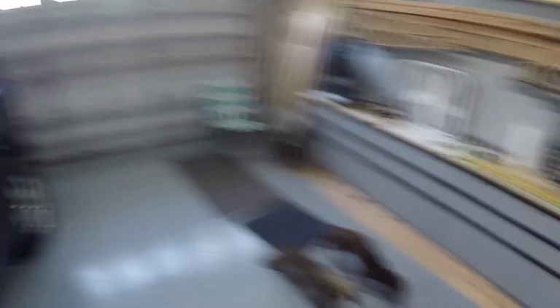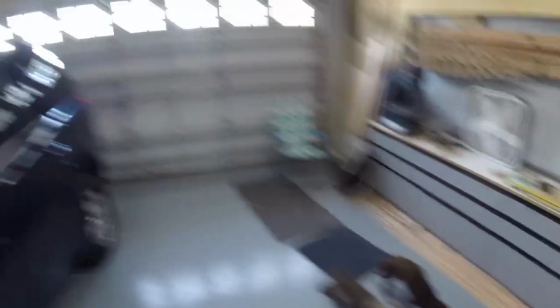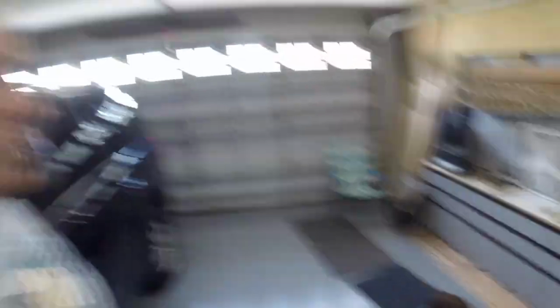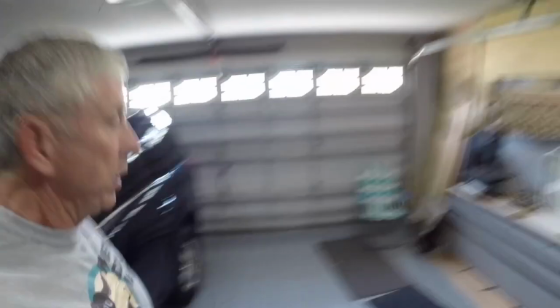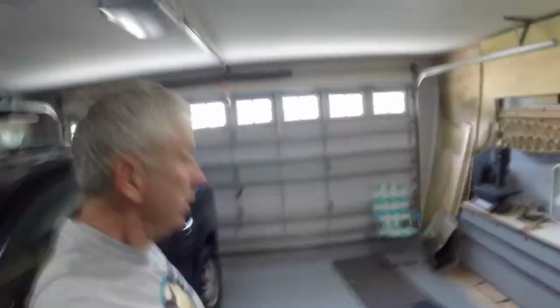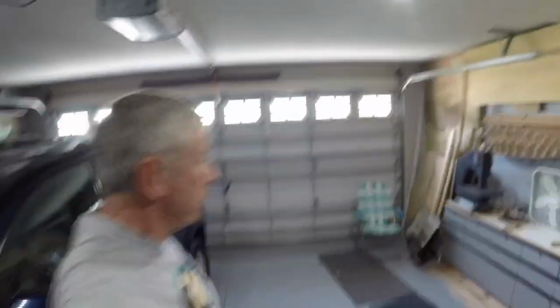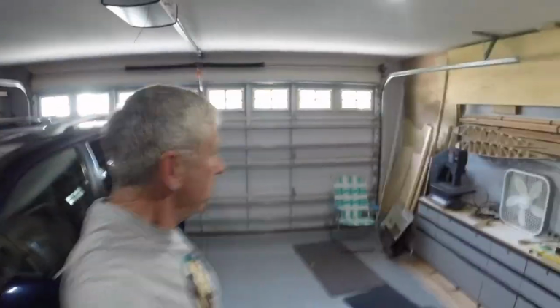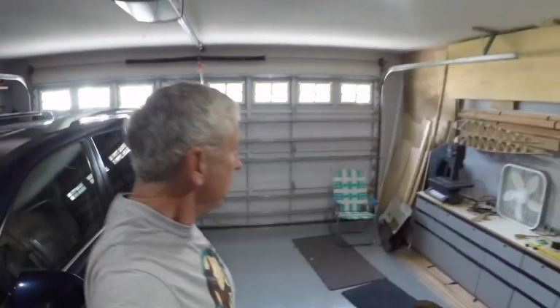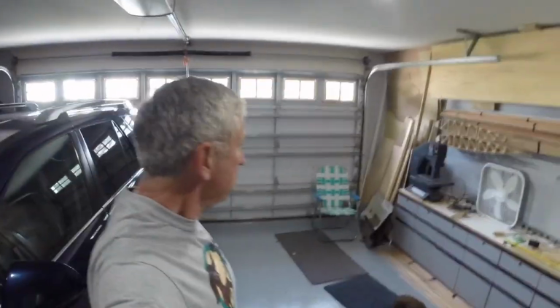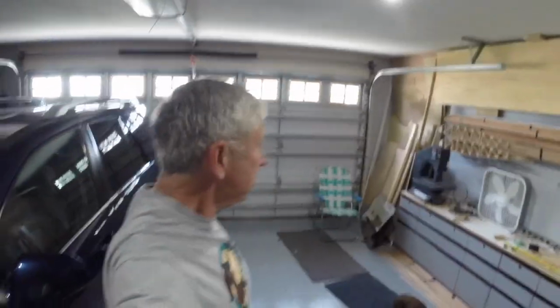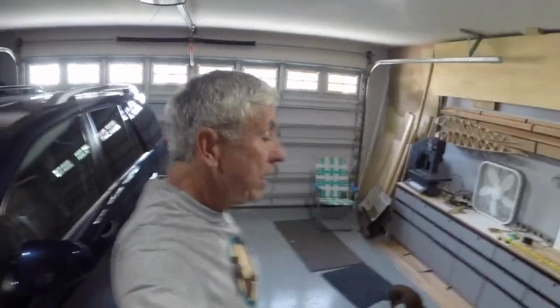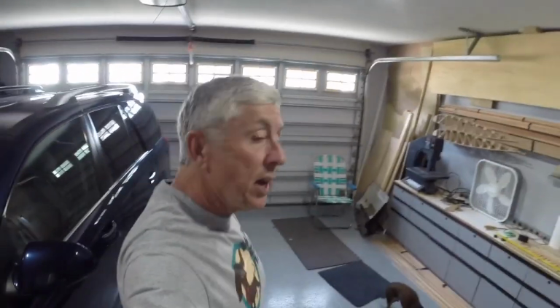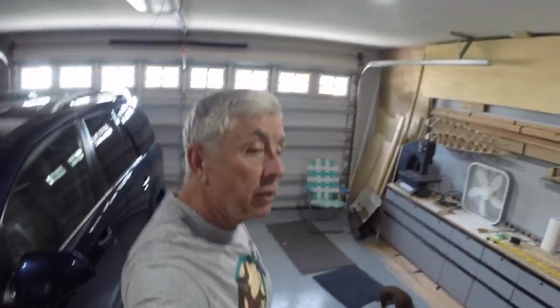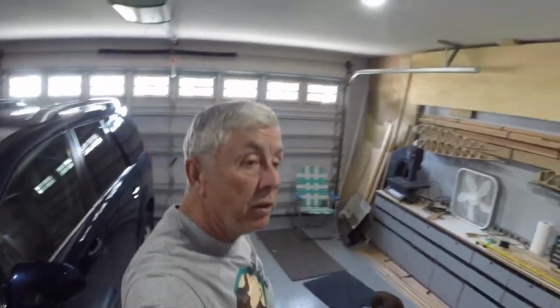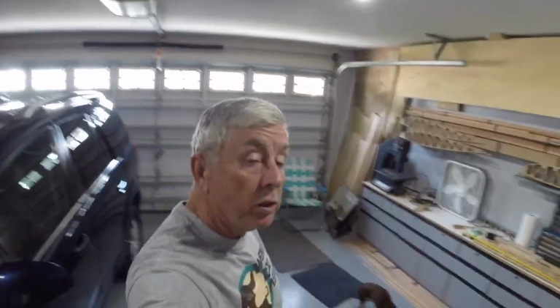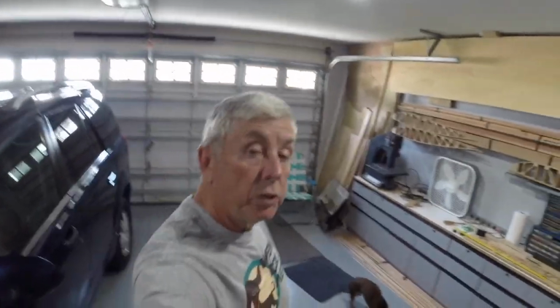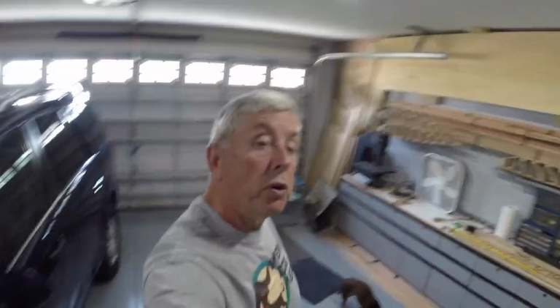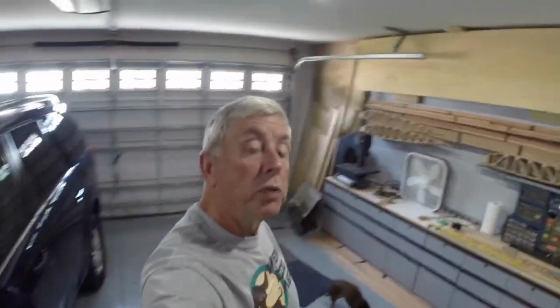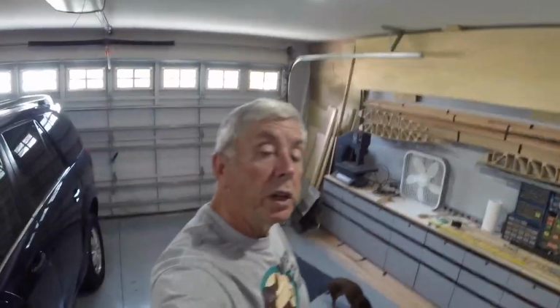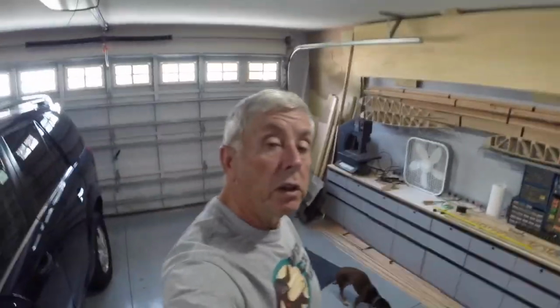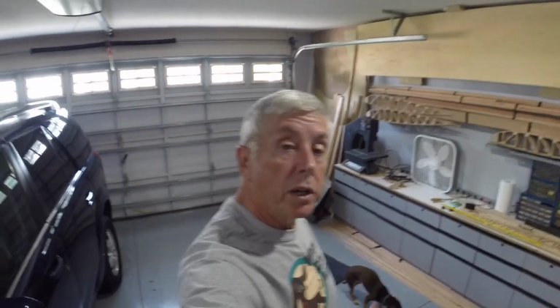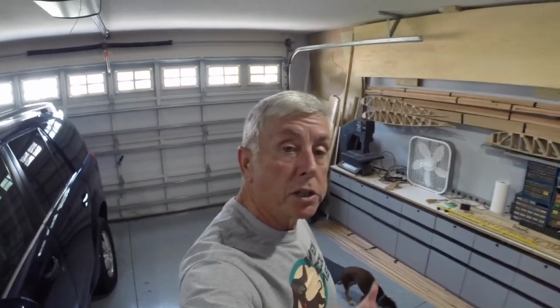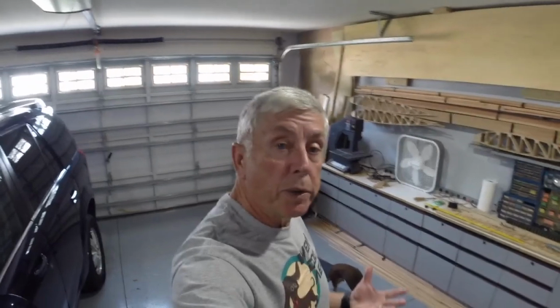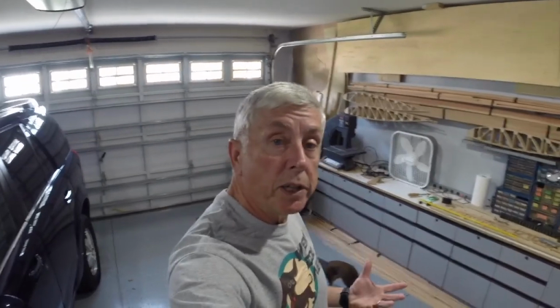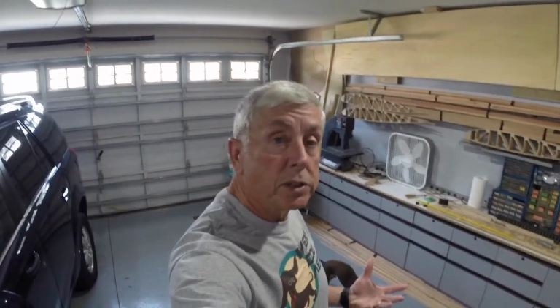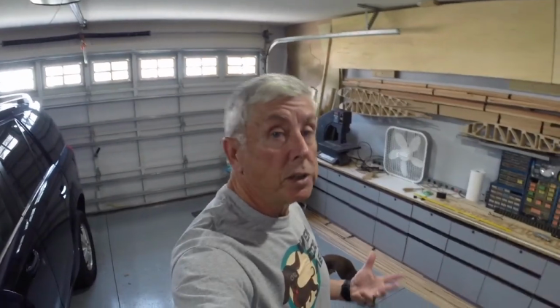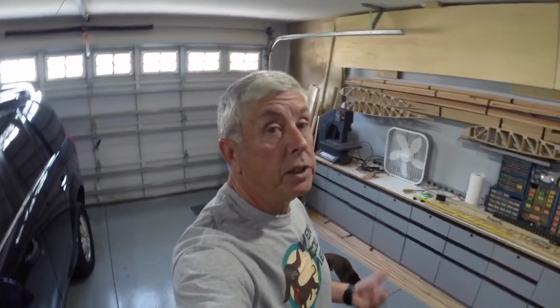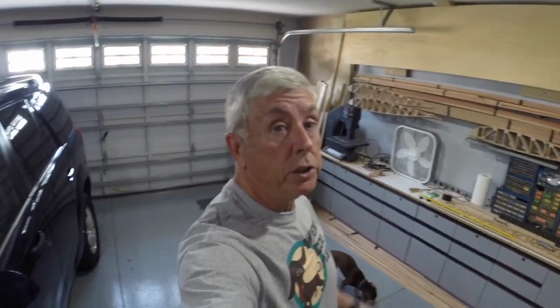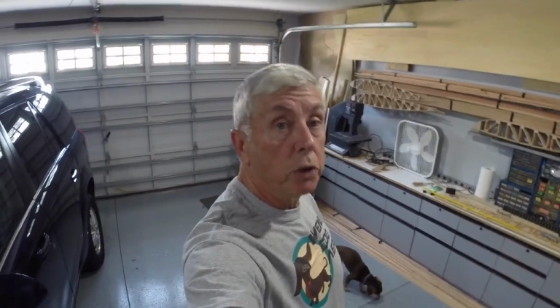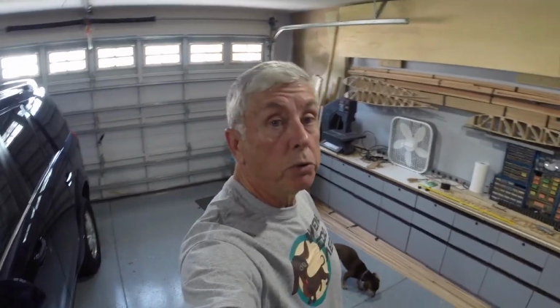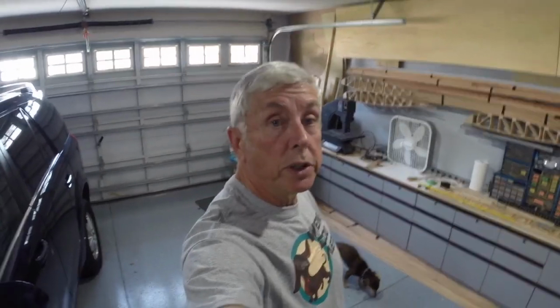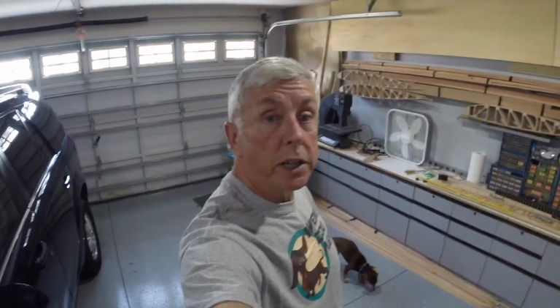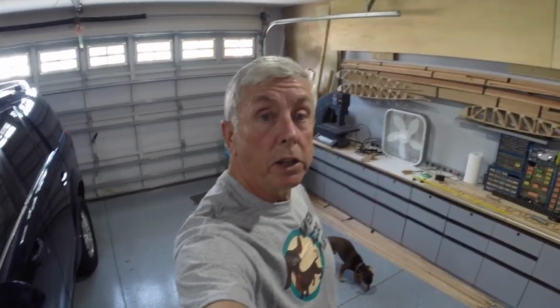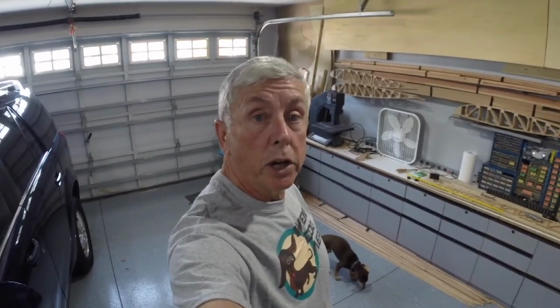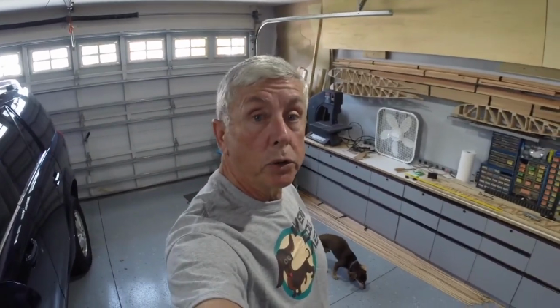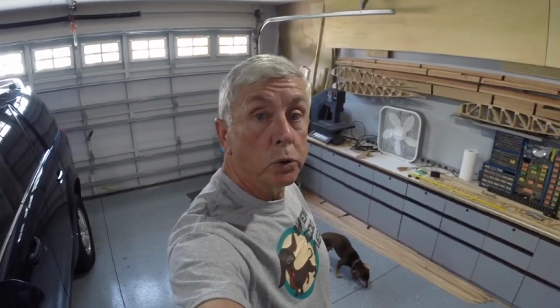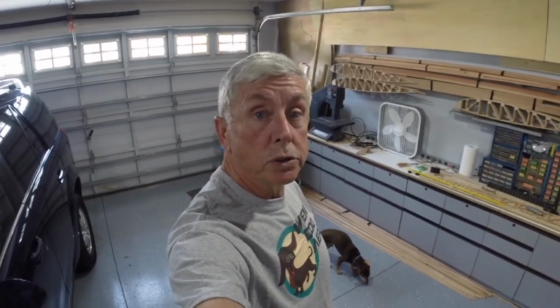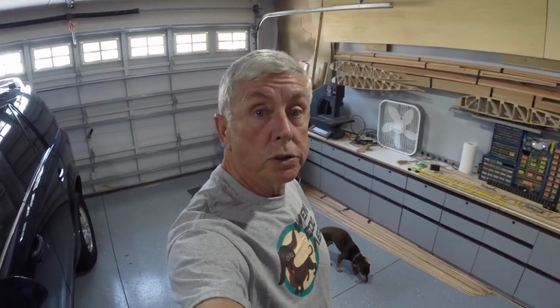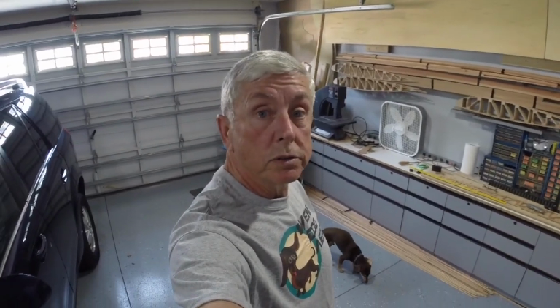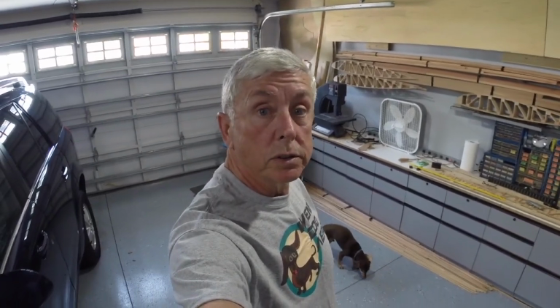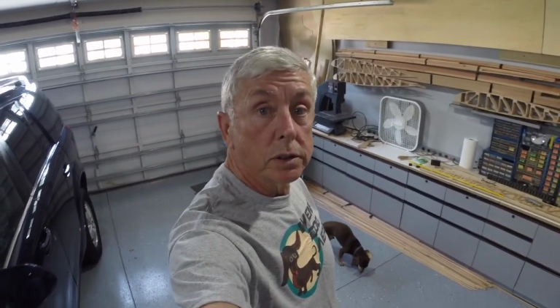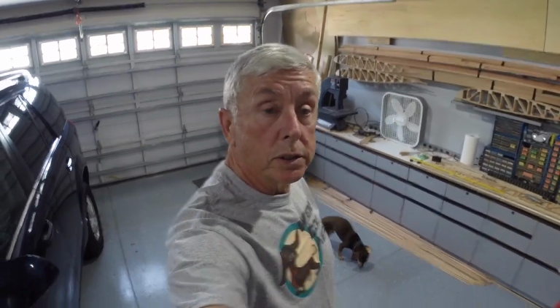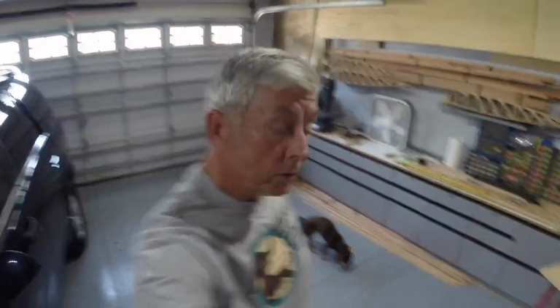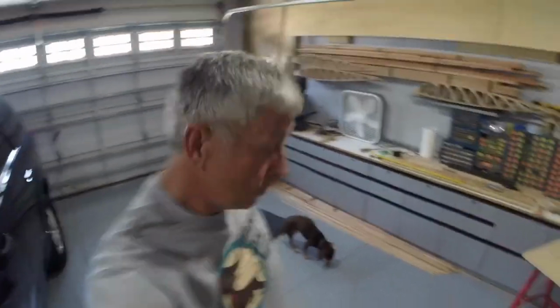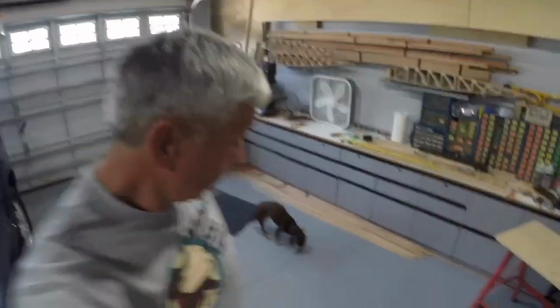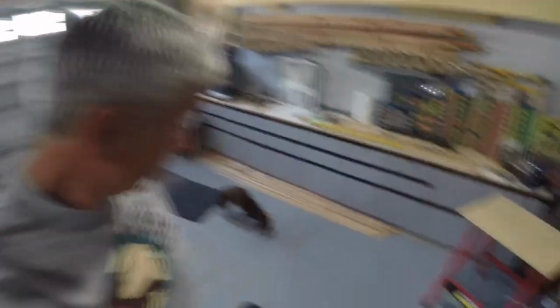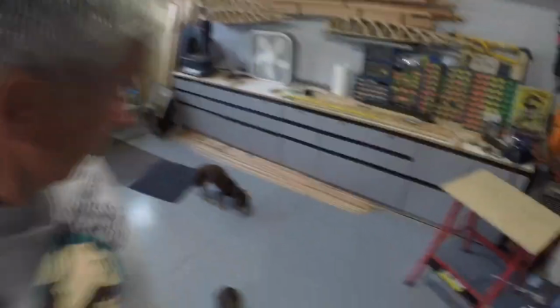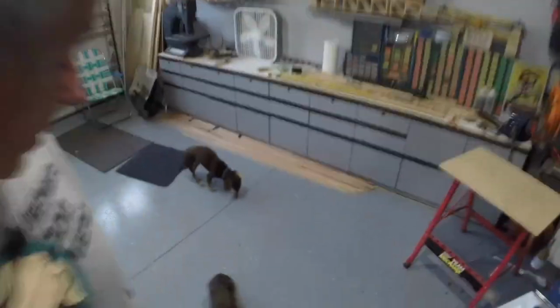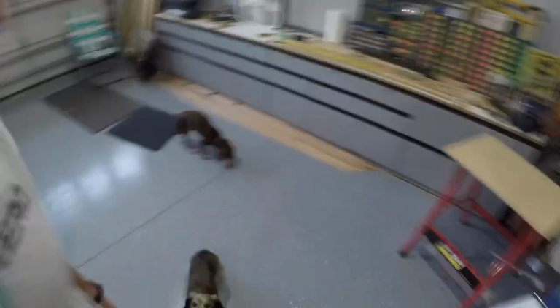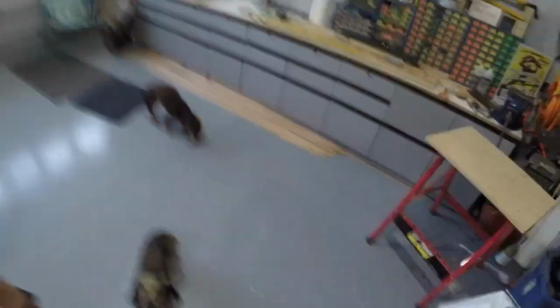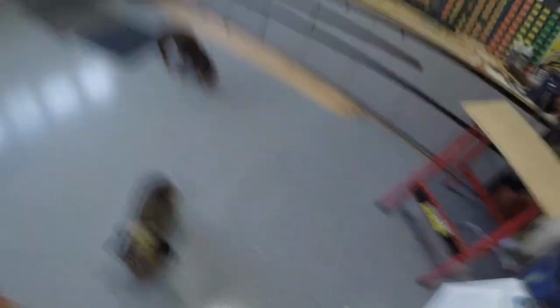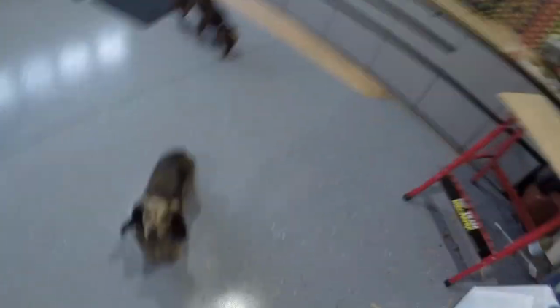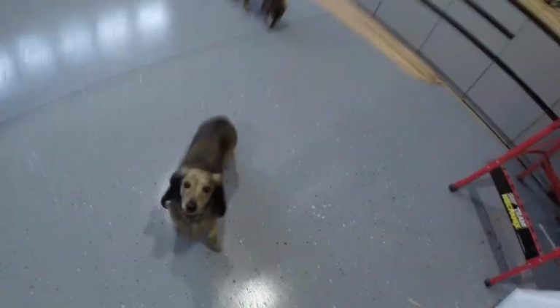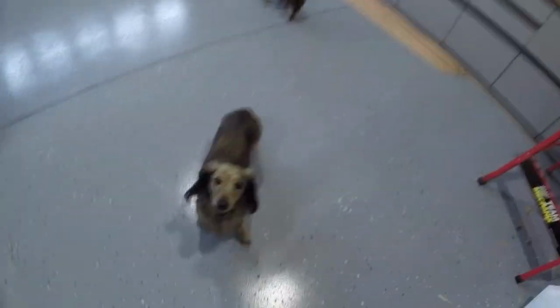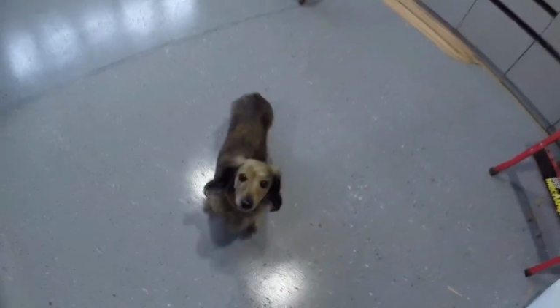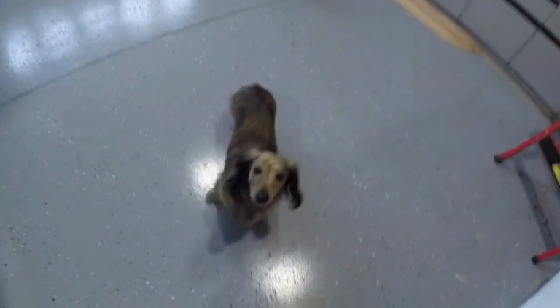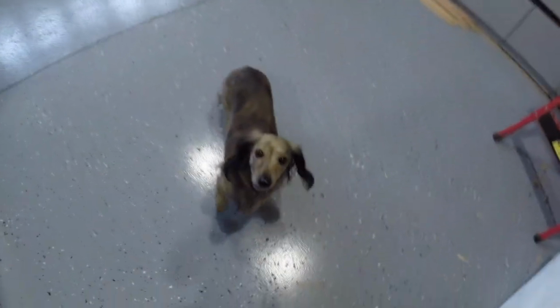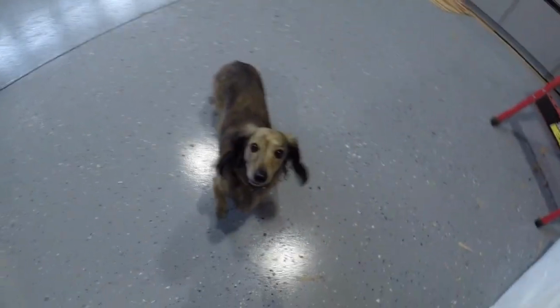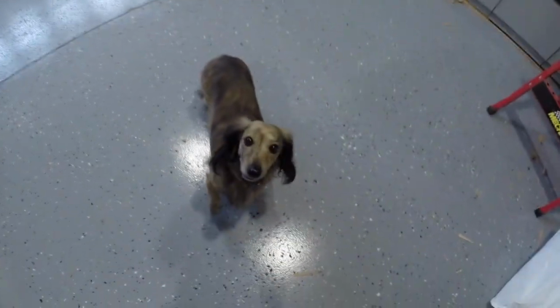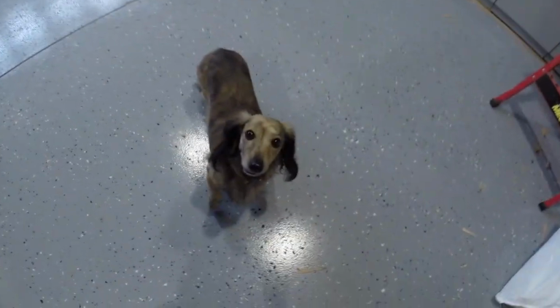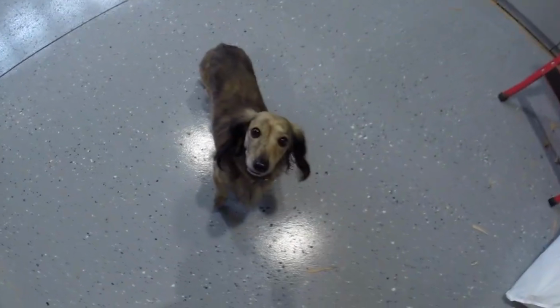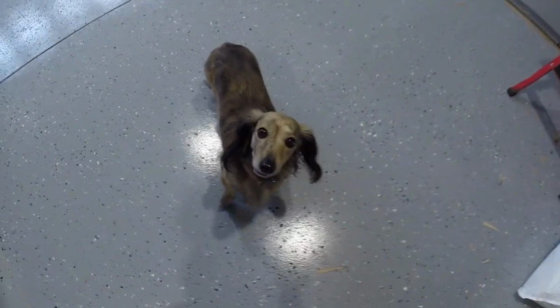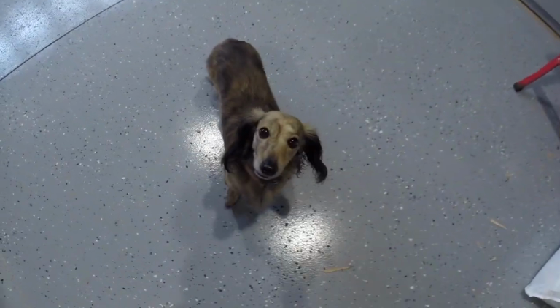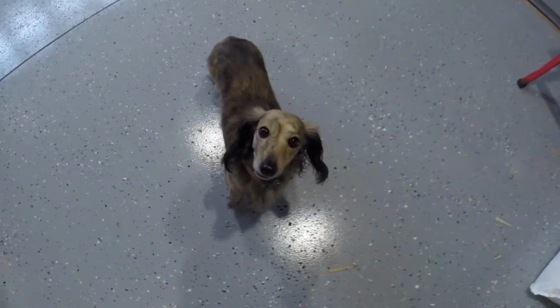But other than that, you don't need a lot of space and you don't really need a lot of tools. You do need wiener dogs, though.